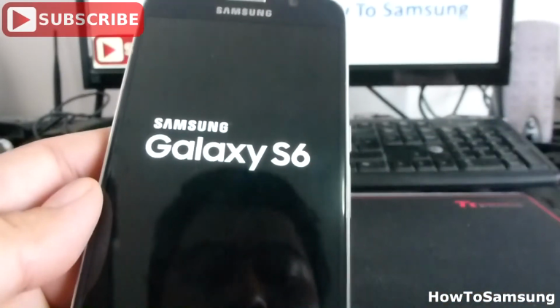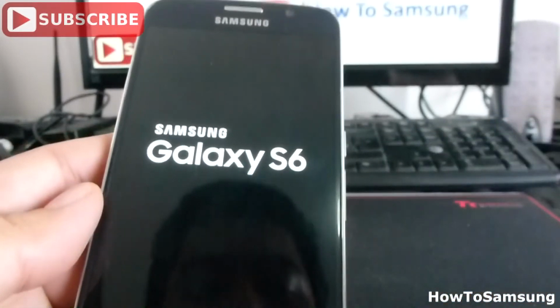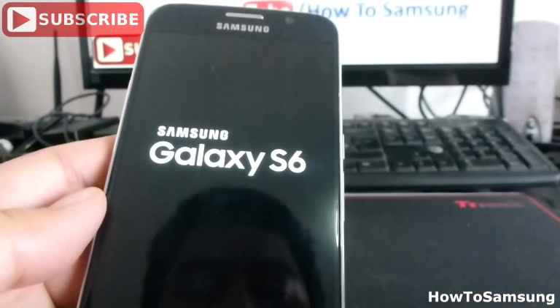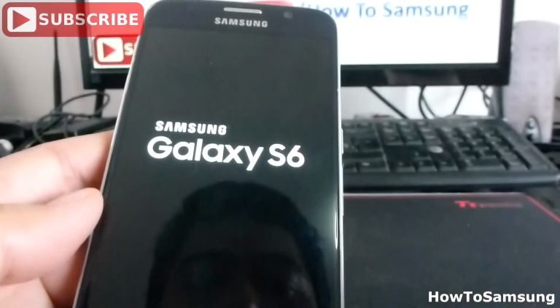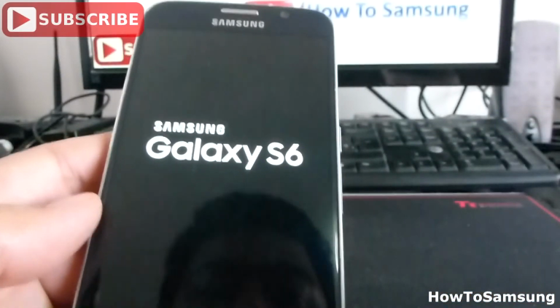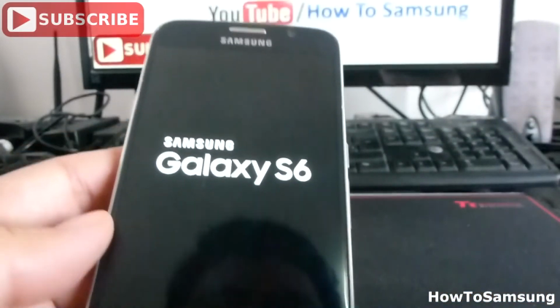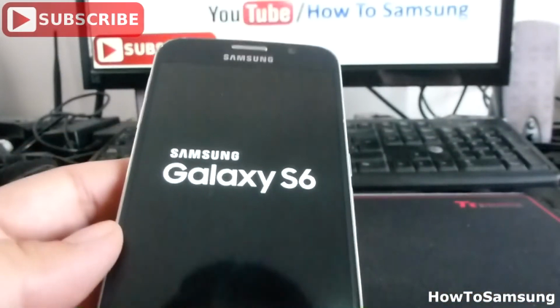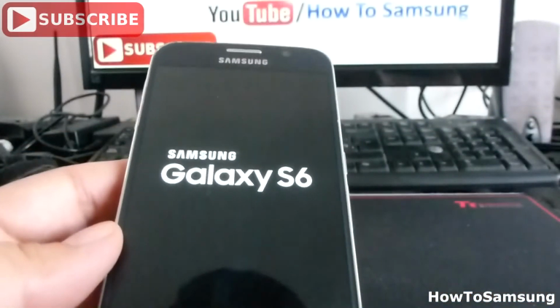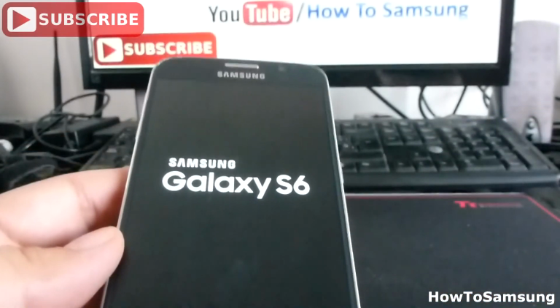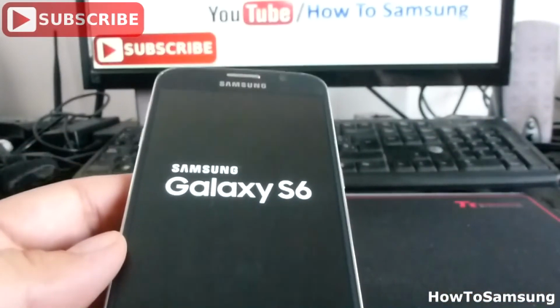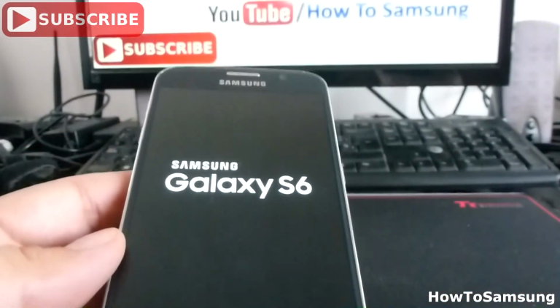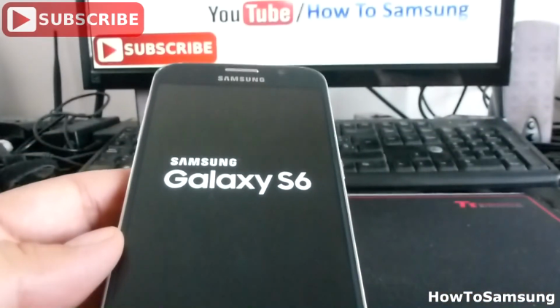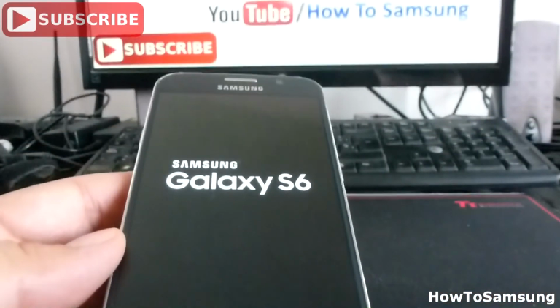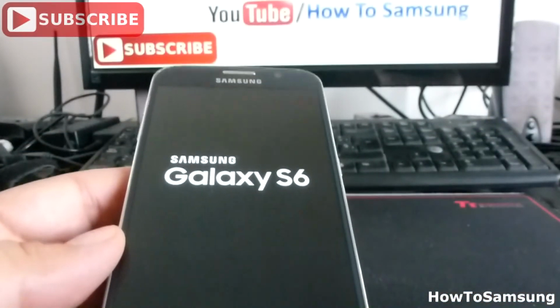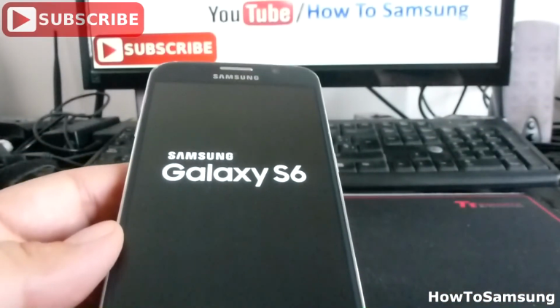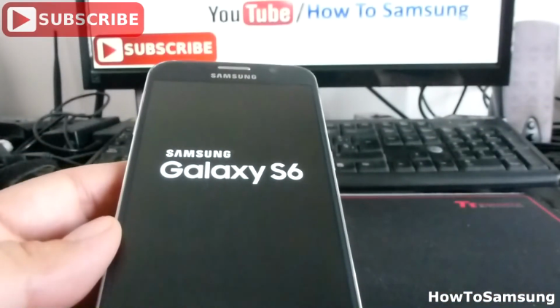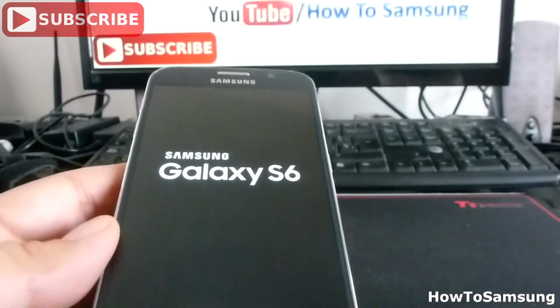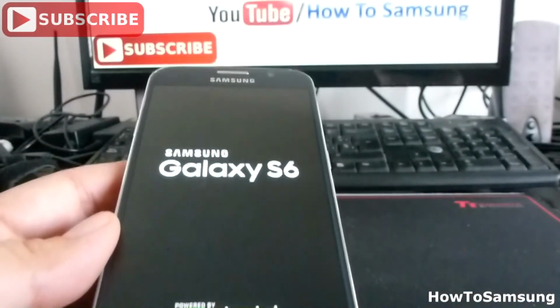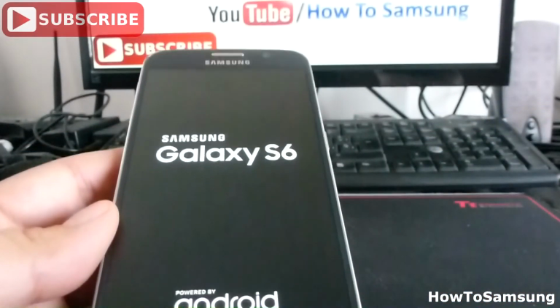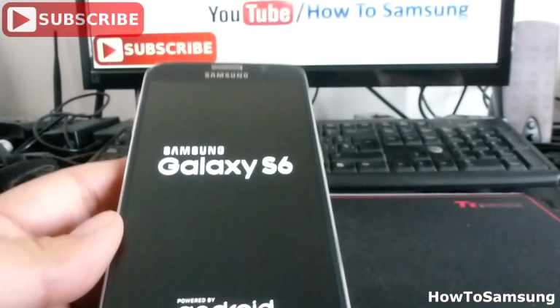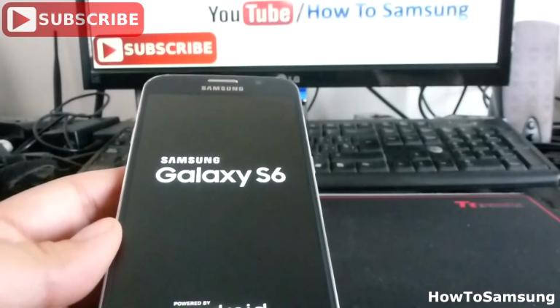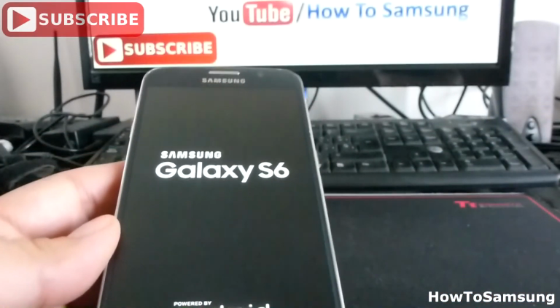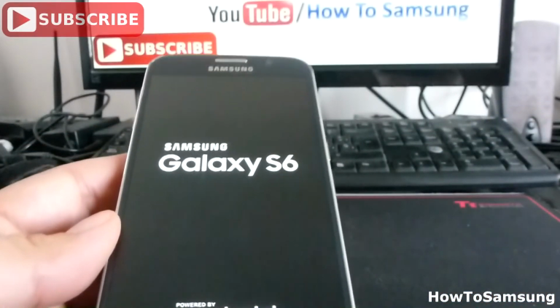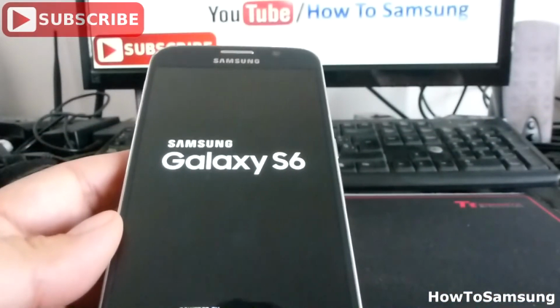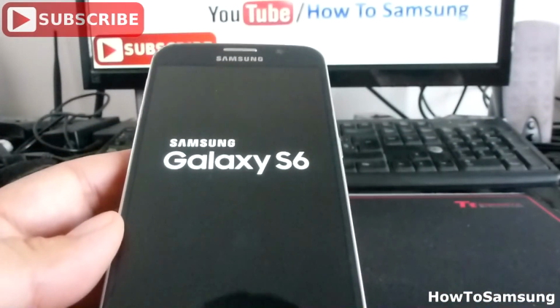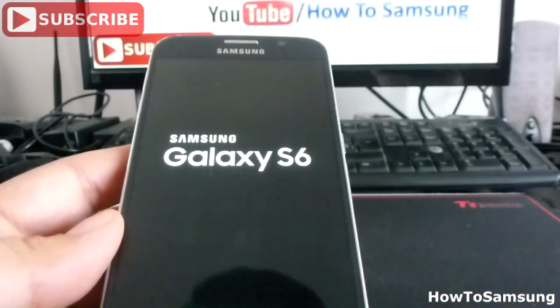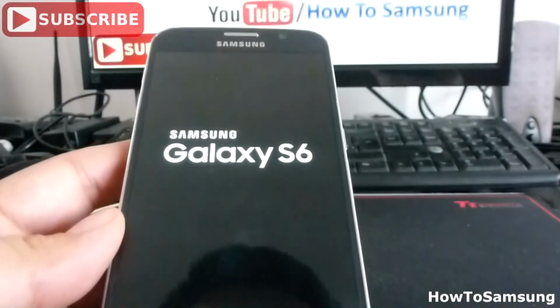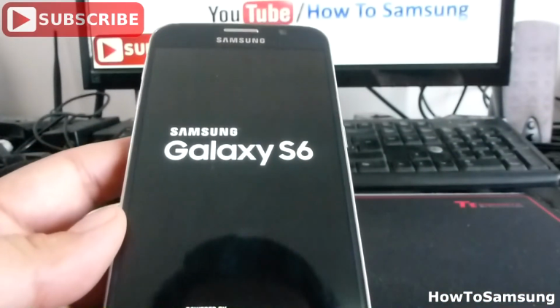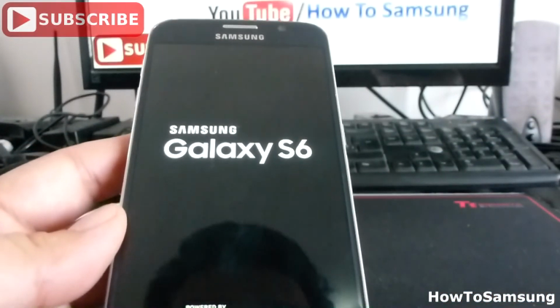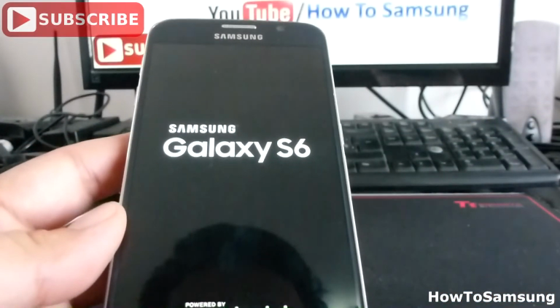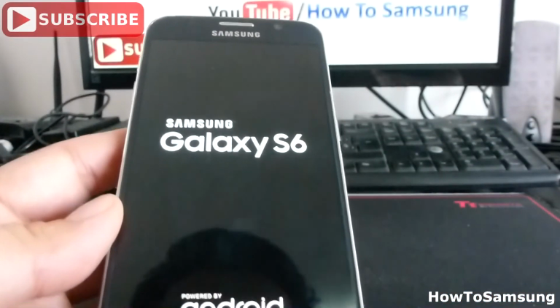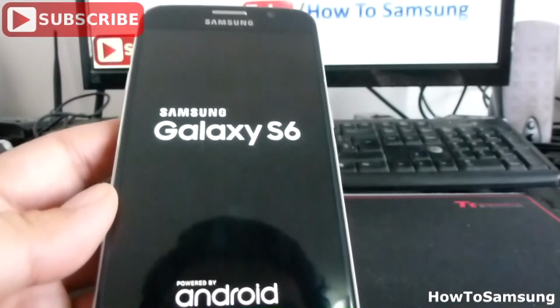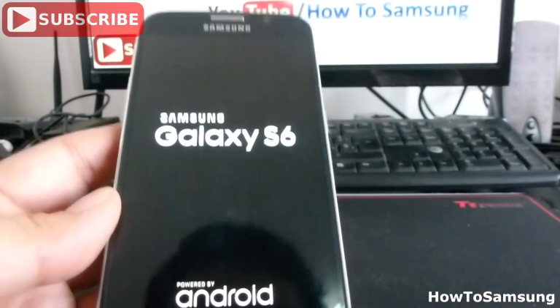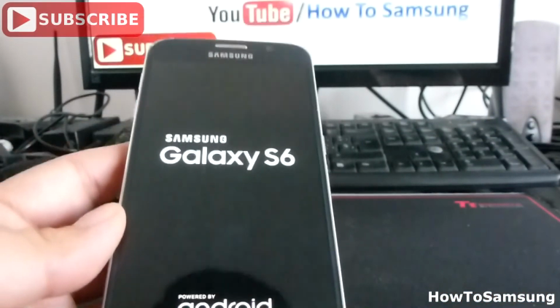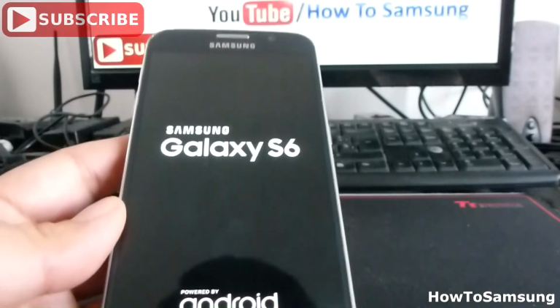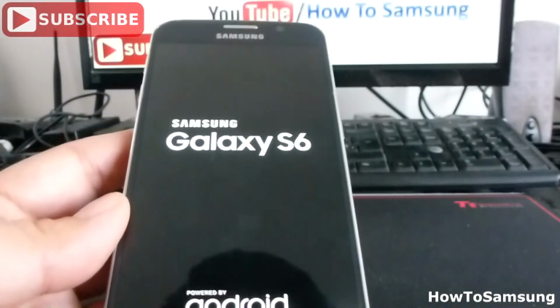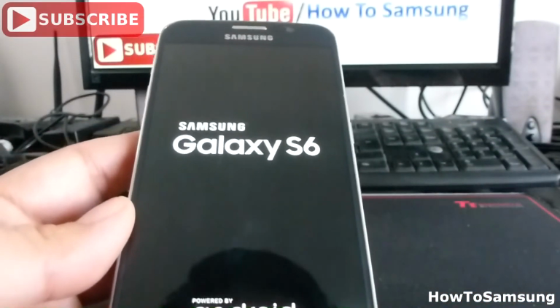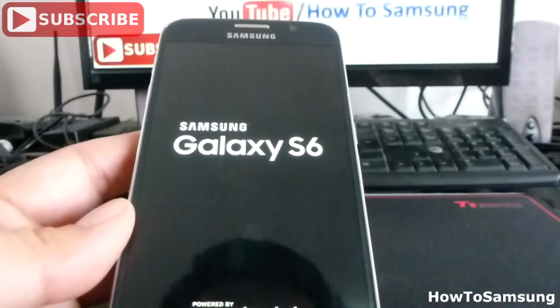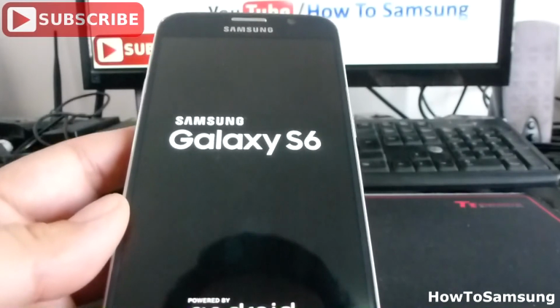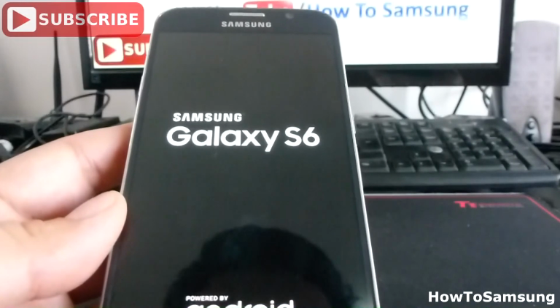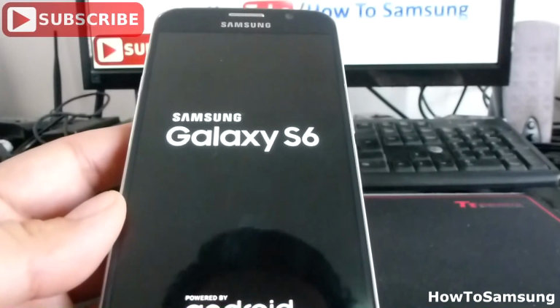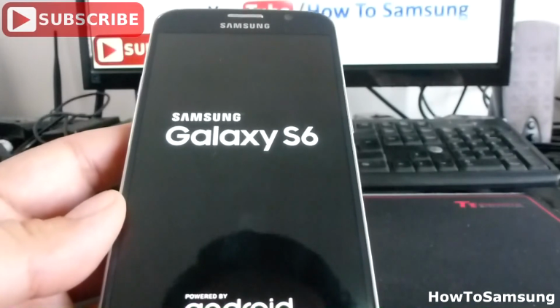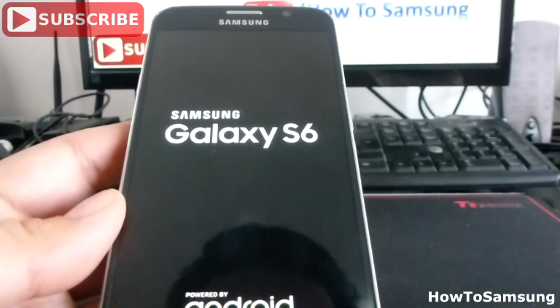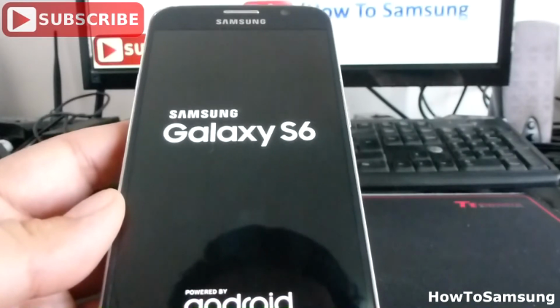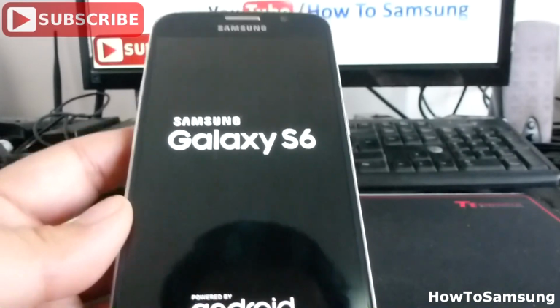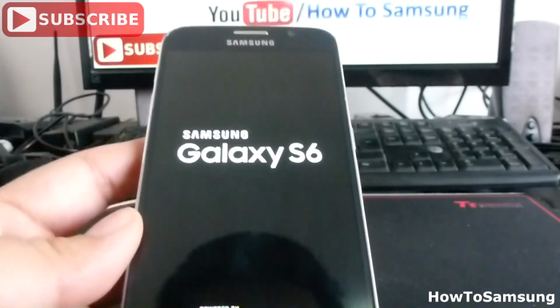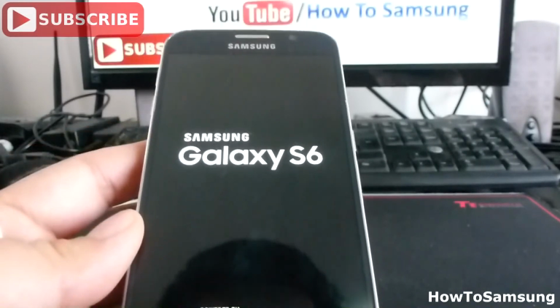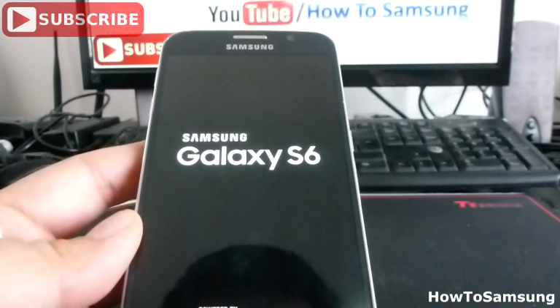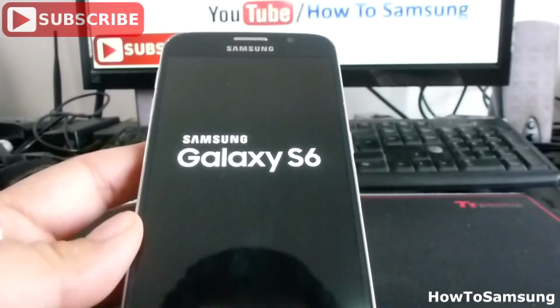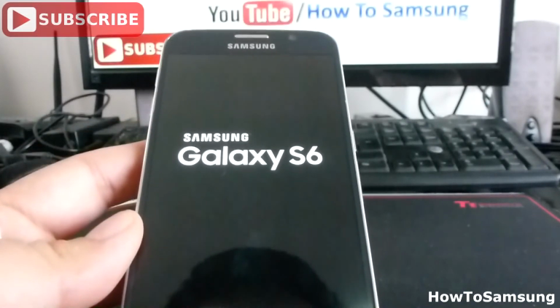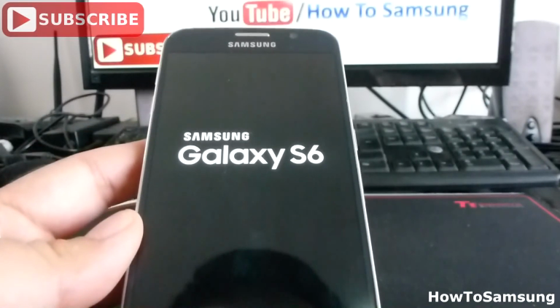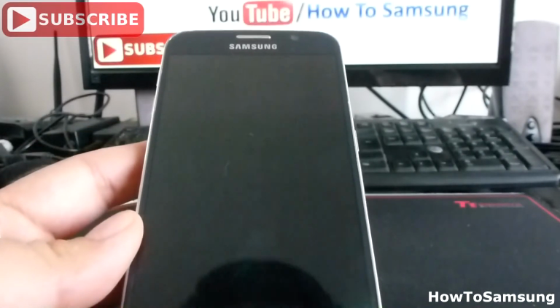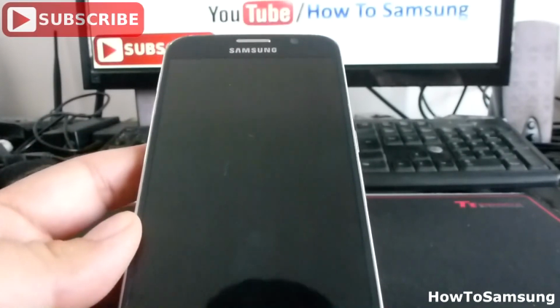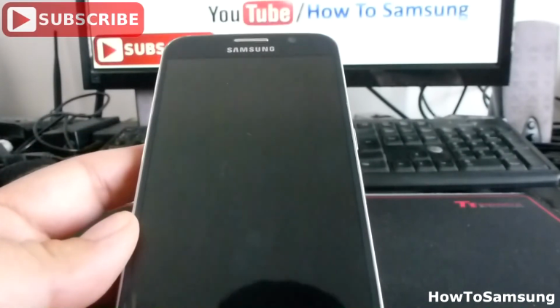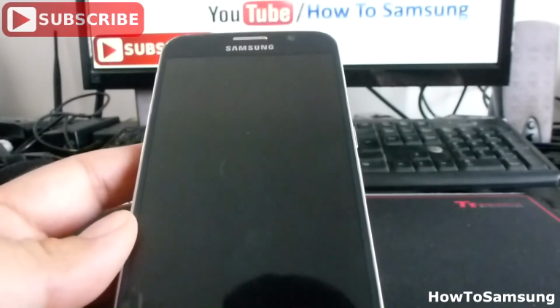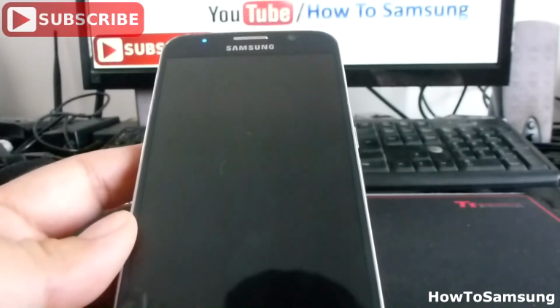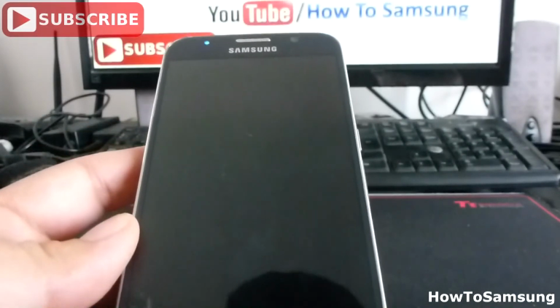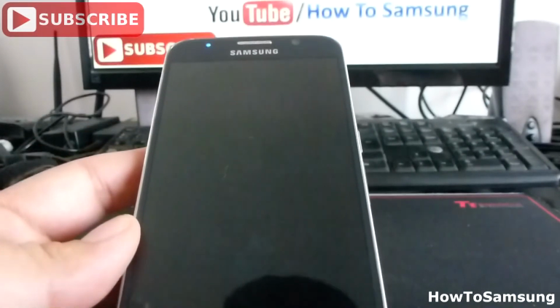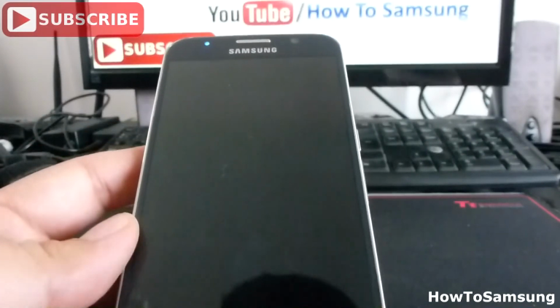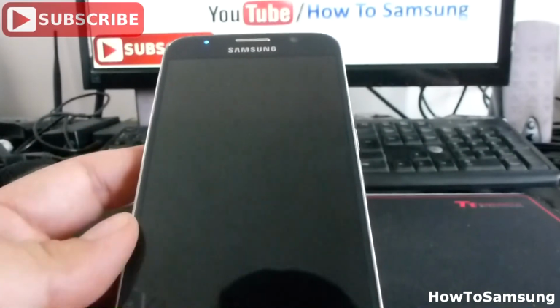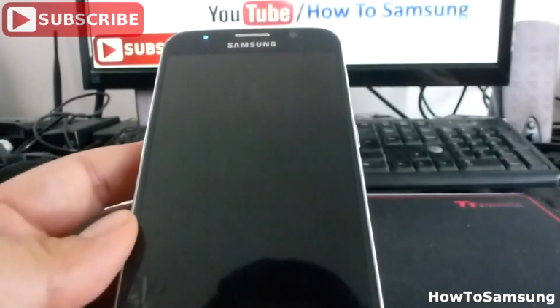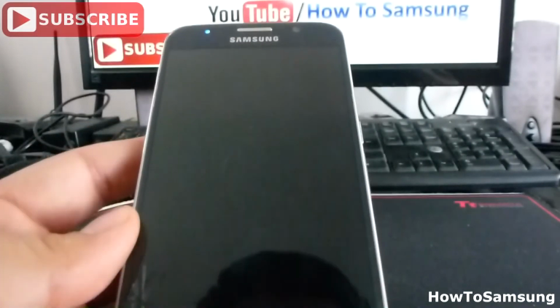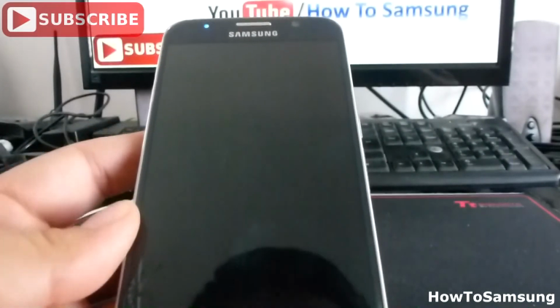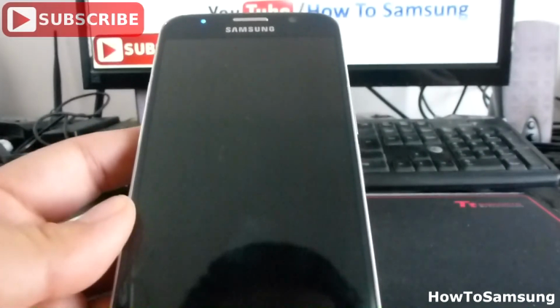And that's all for this video. Don't forget to subscribe to my channel, like the video, and share it on your Facebook.